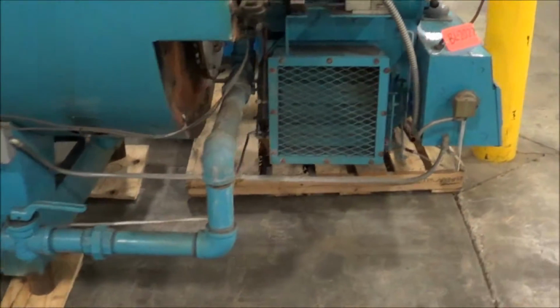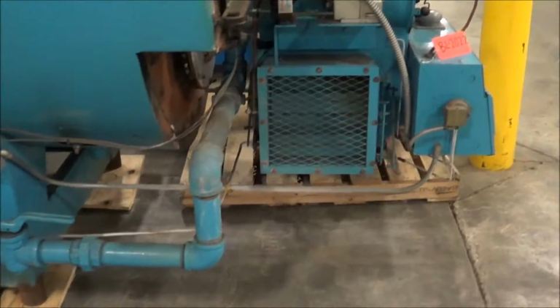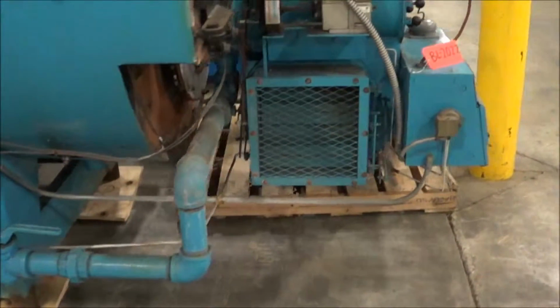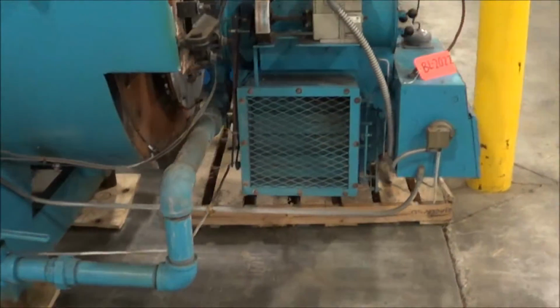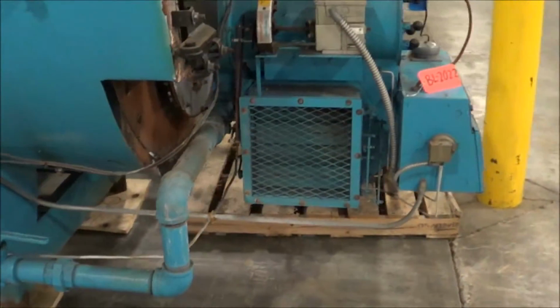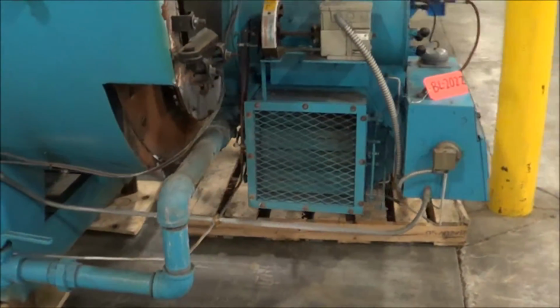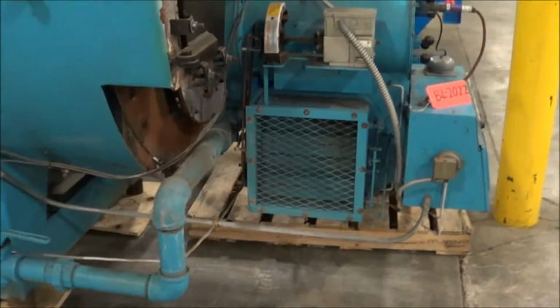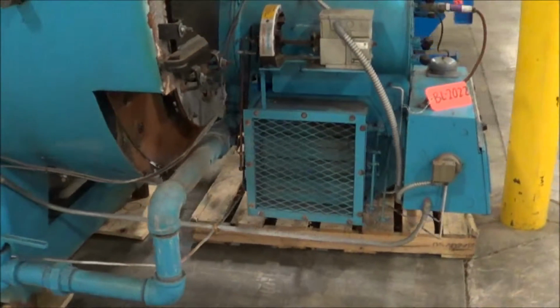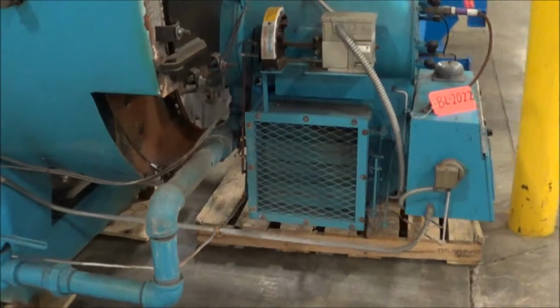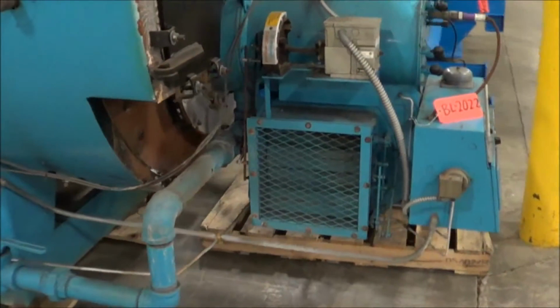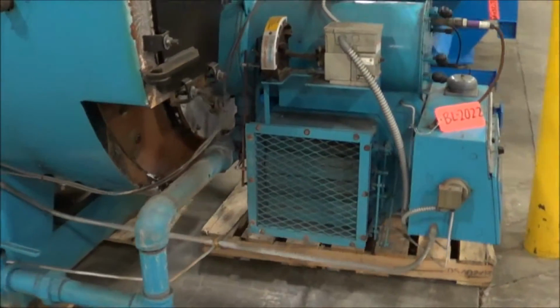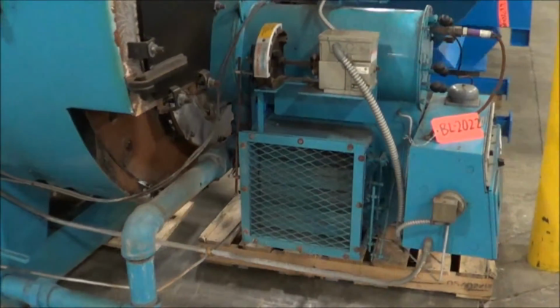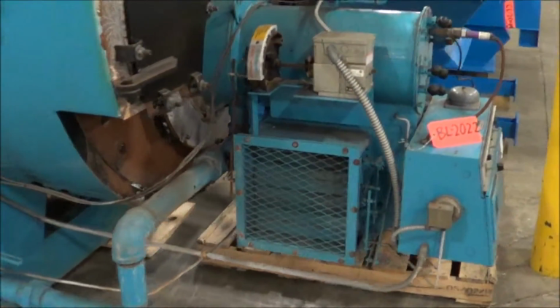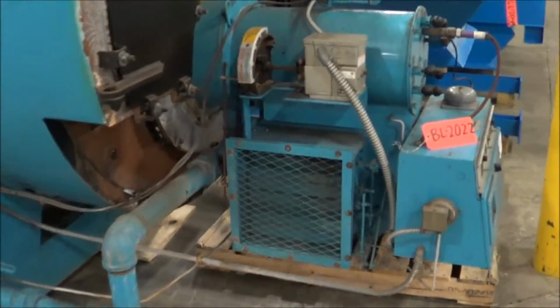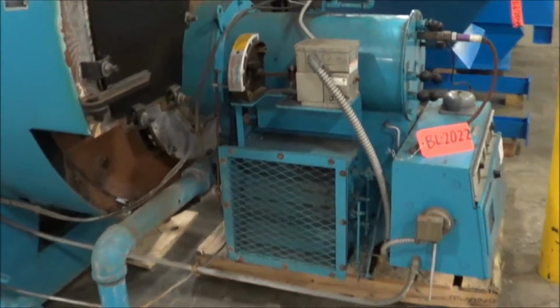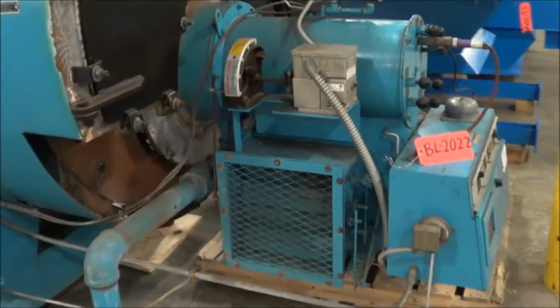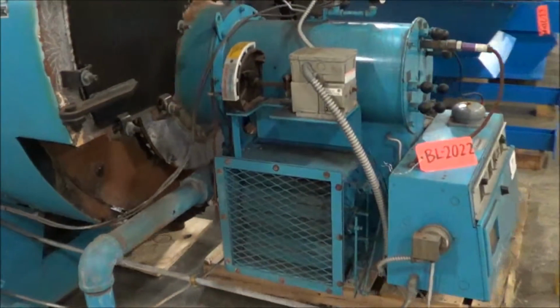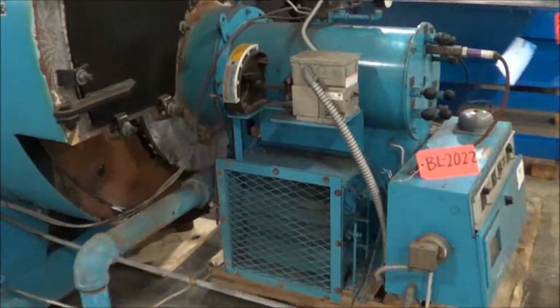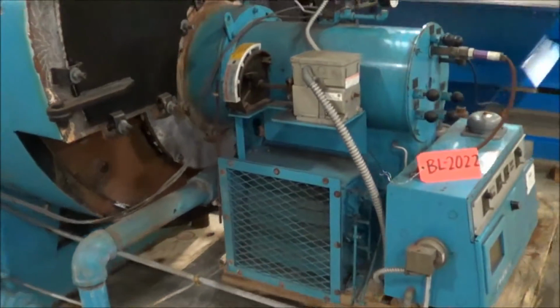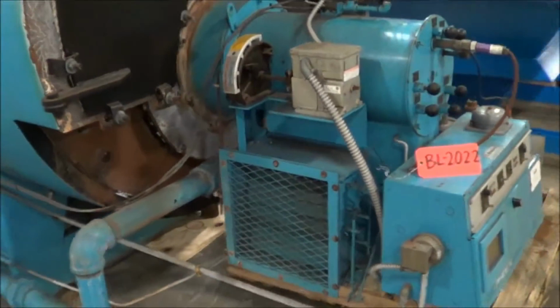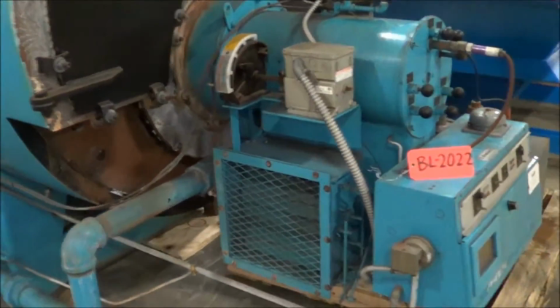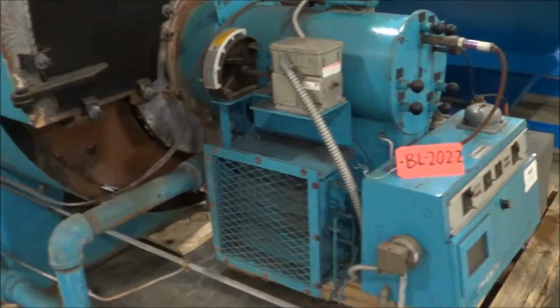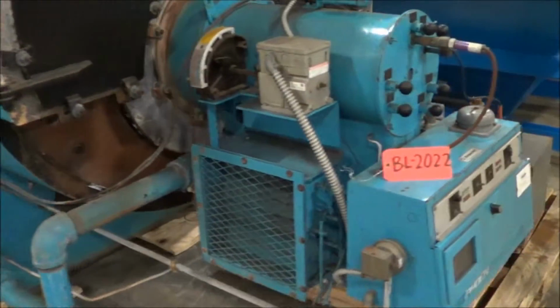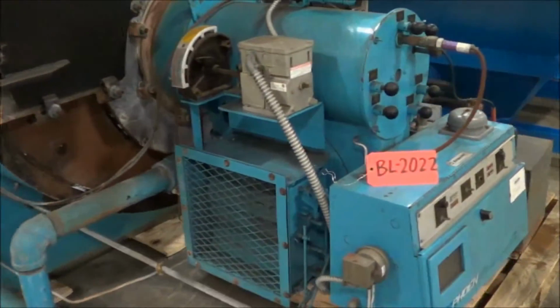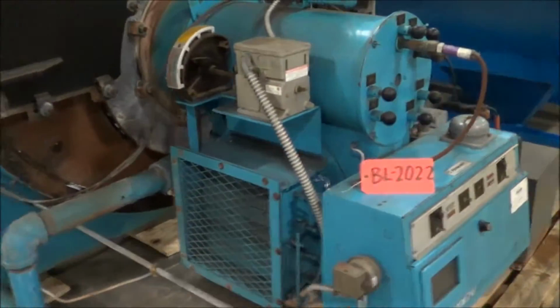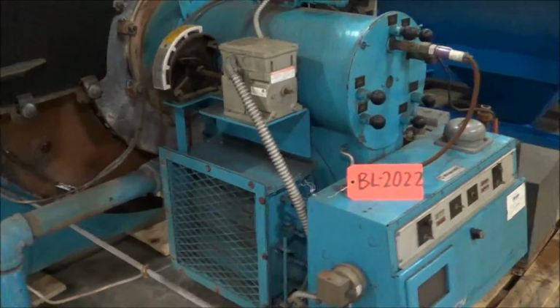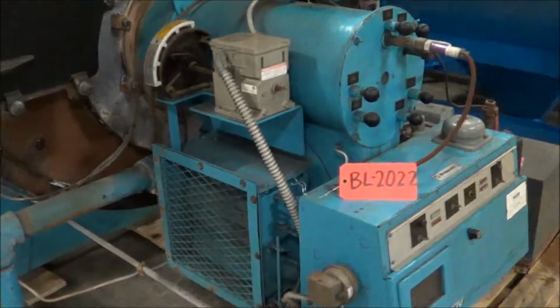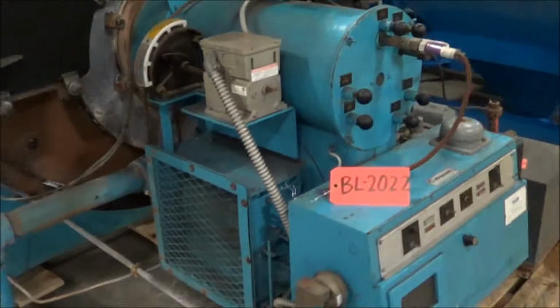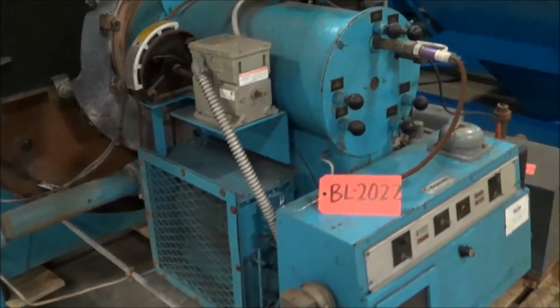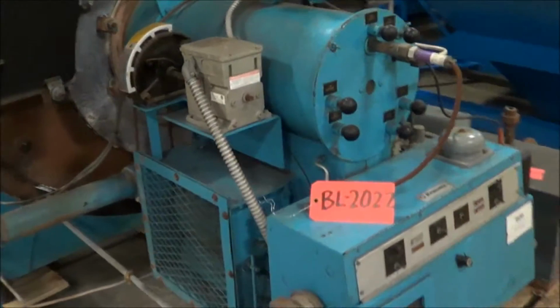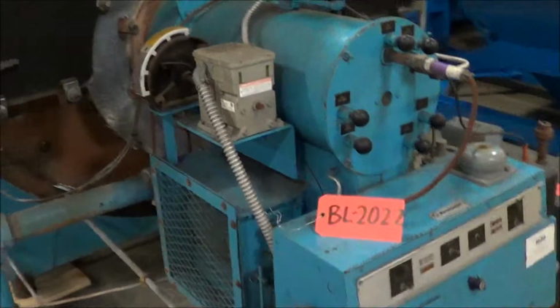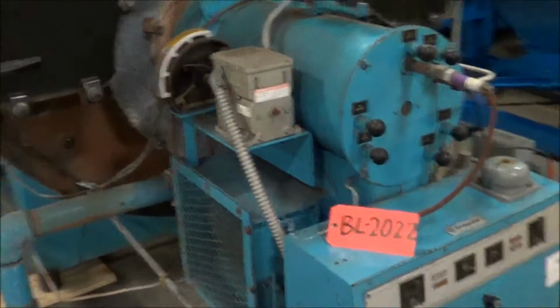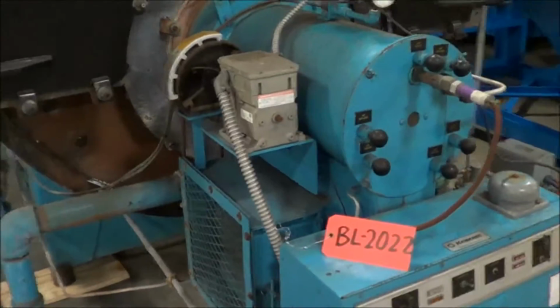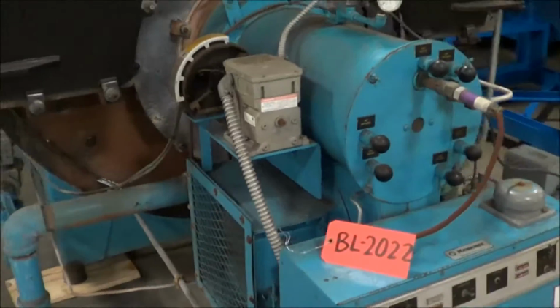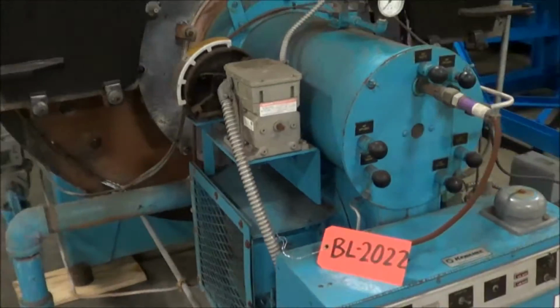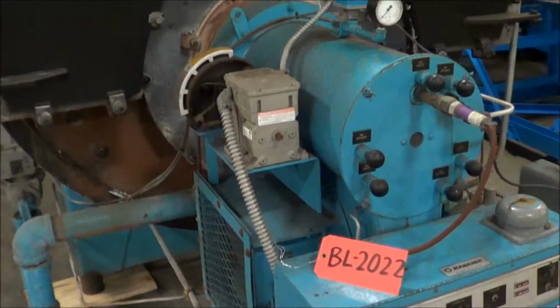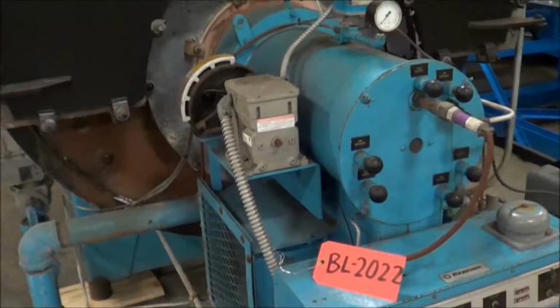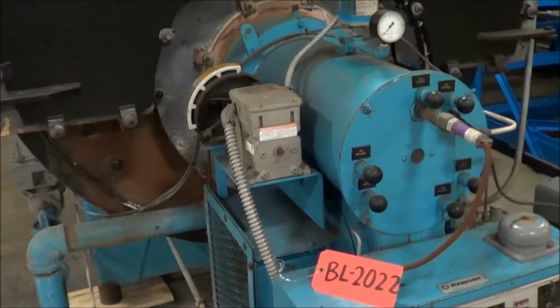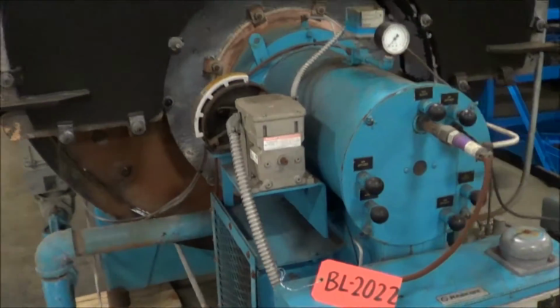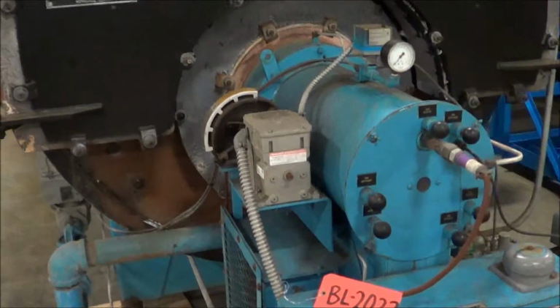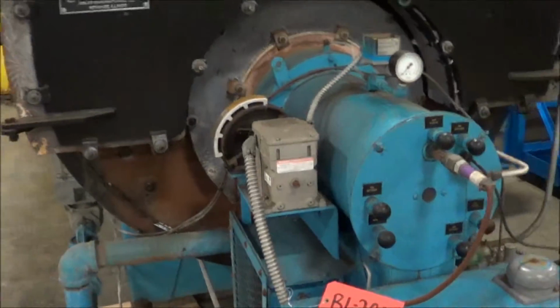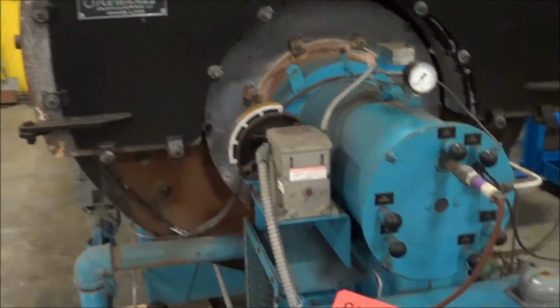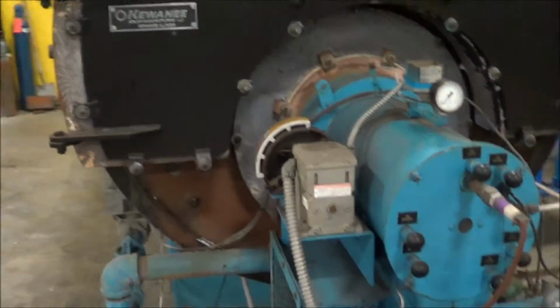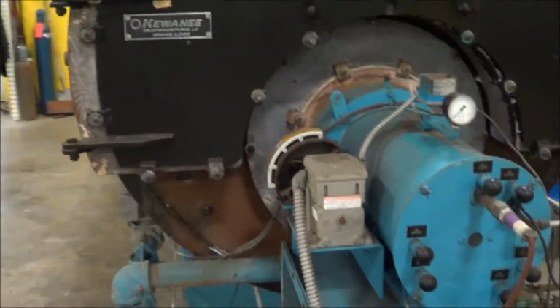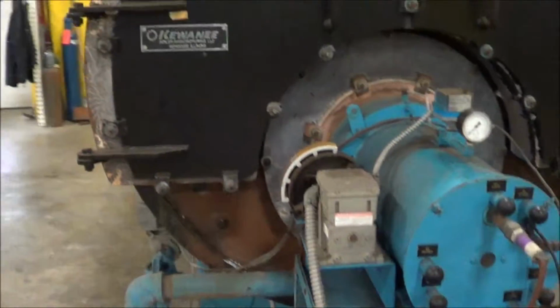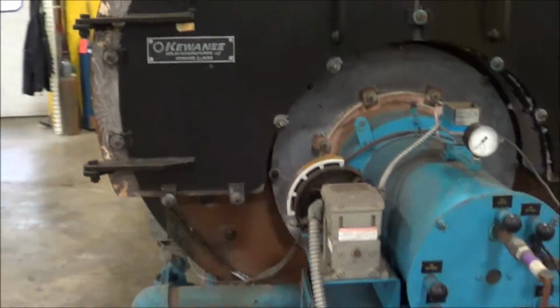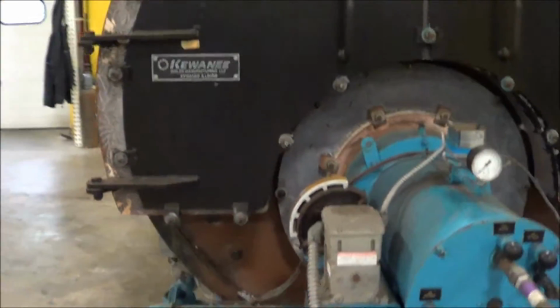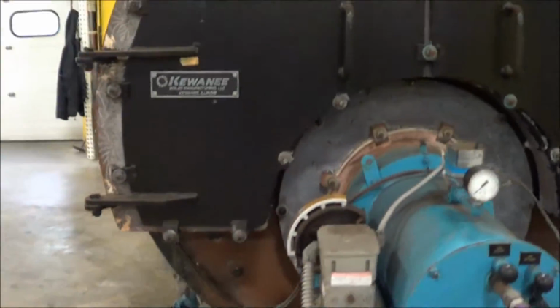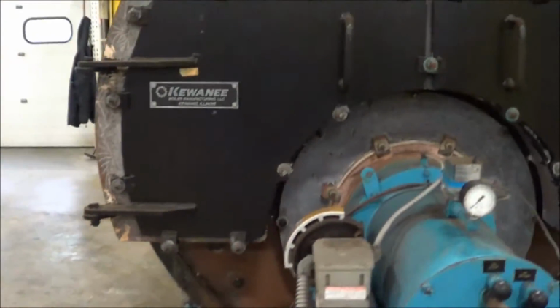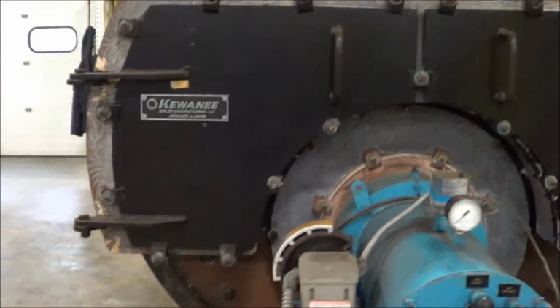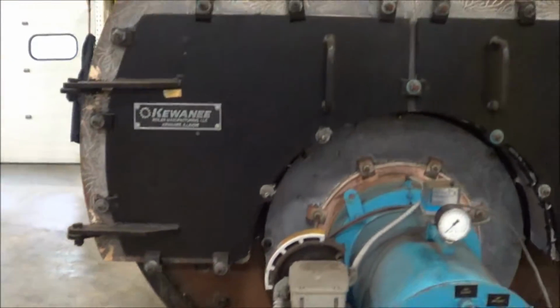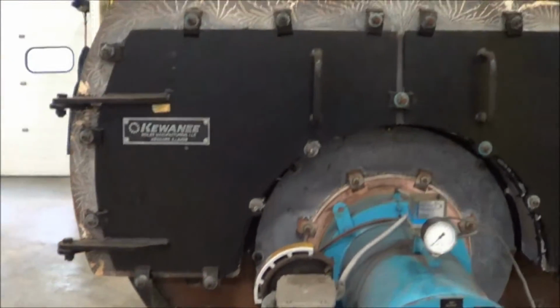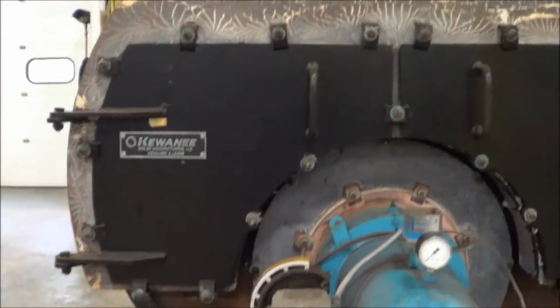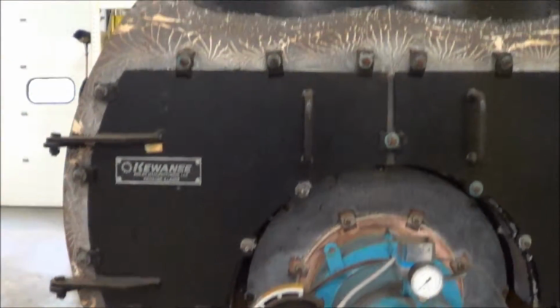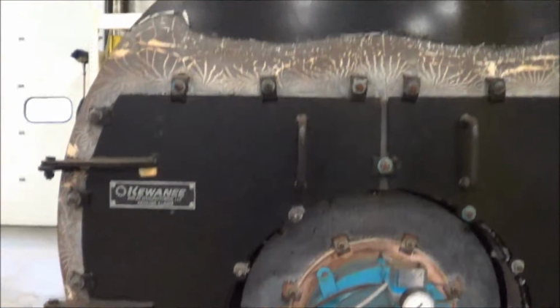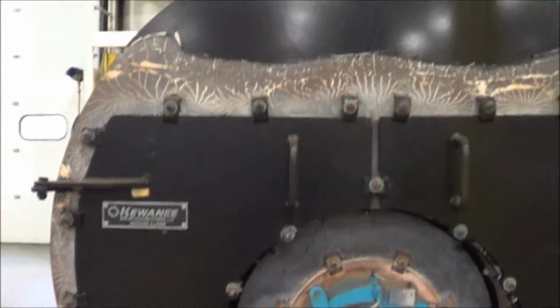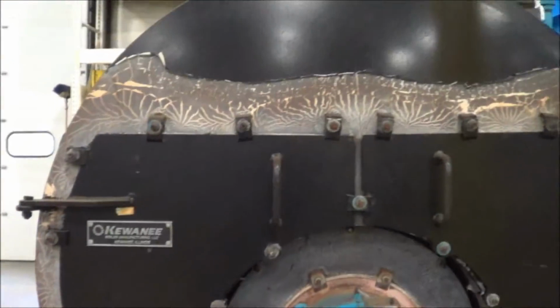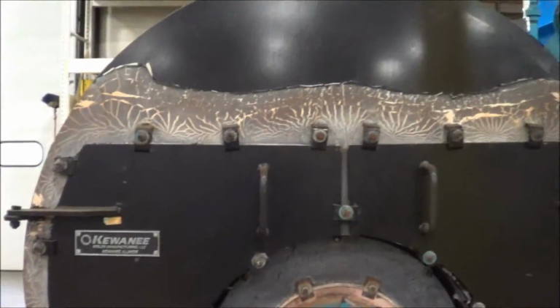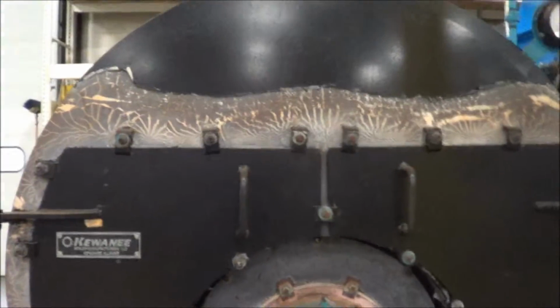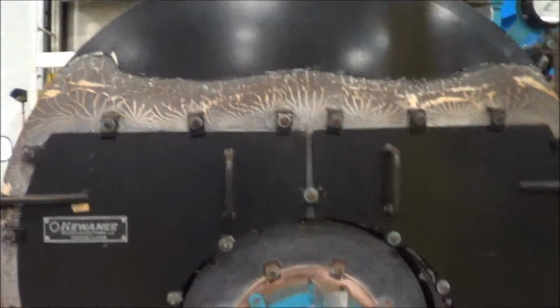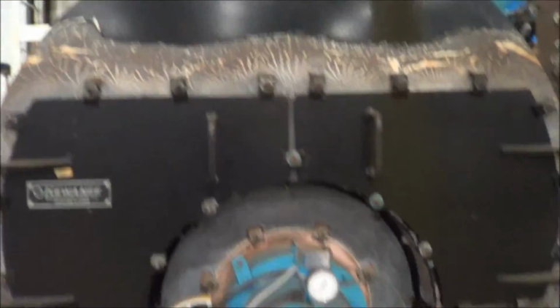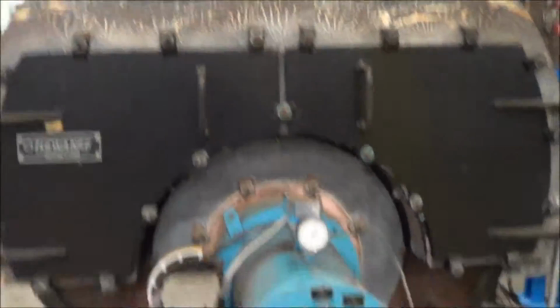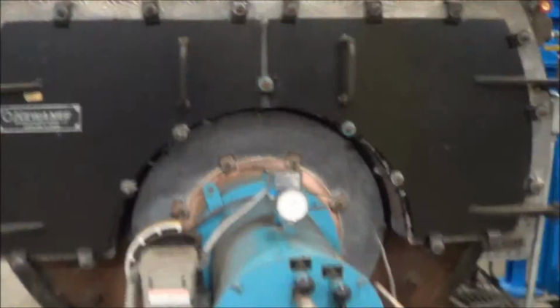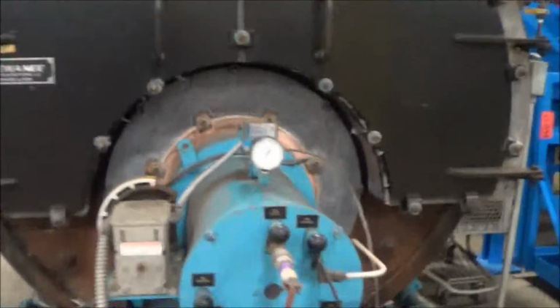Once again, this is a 150 horsepower, 150 psi steam boiler built by Kiwani.